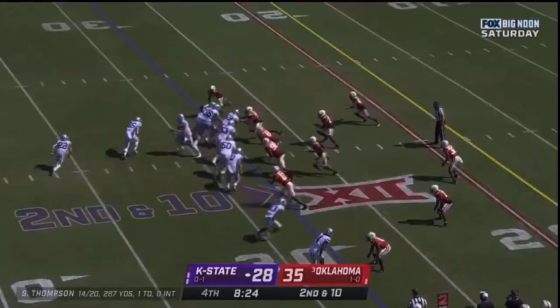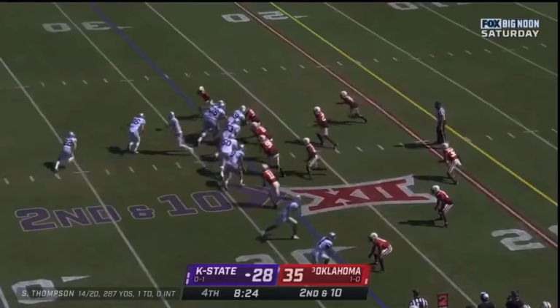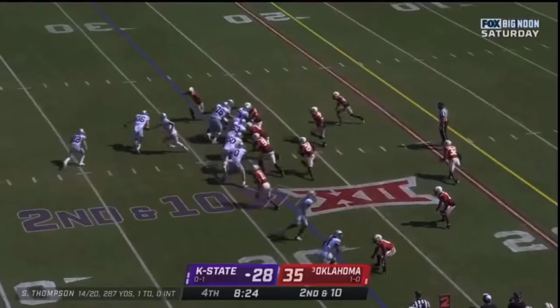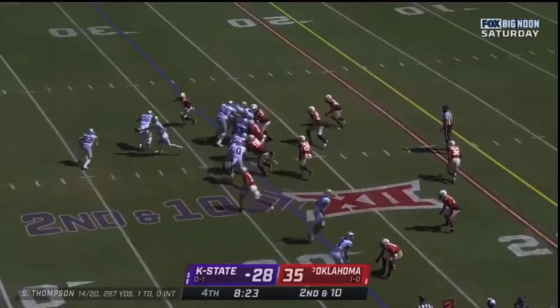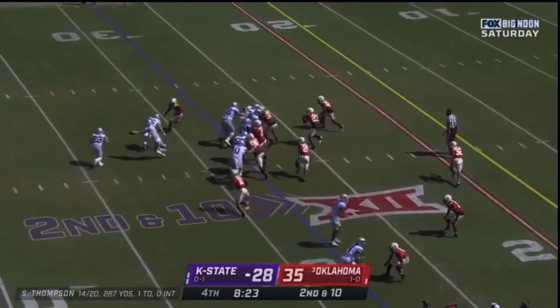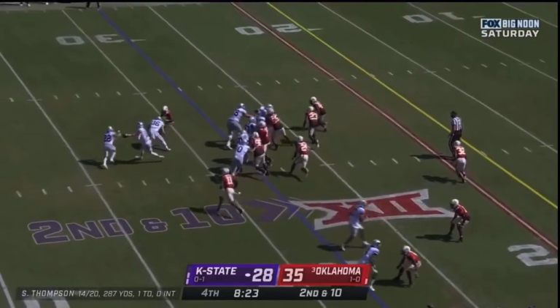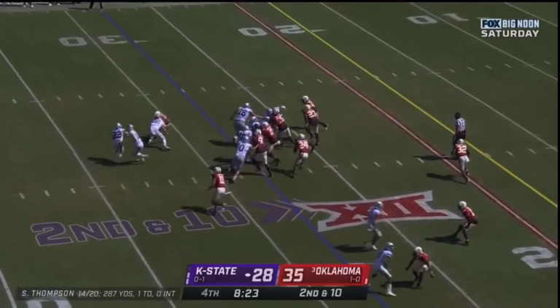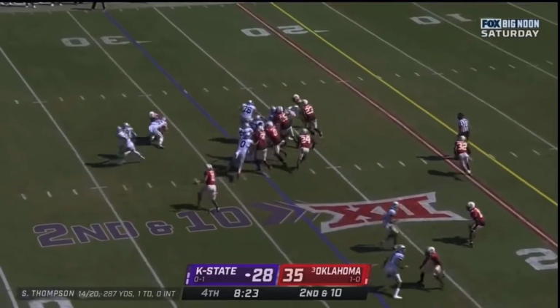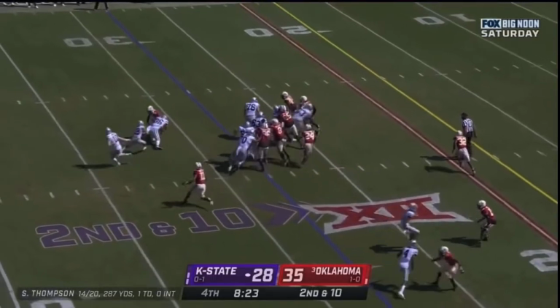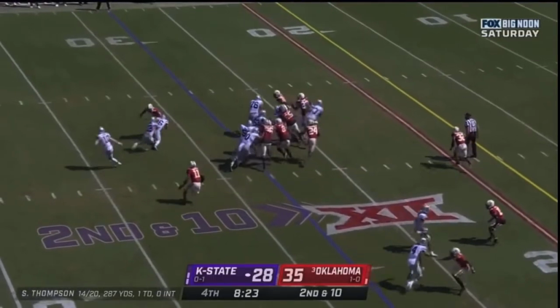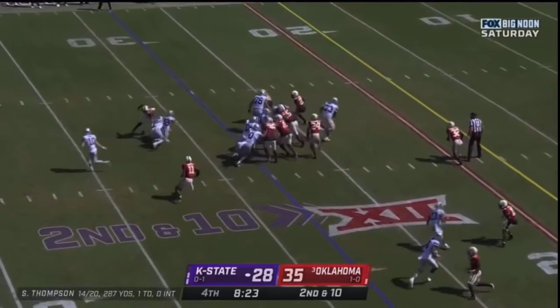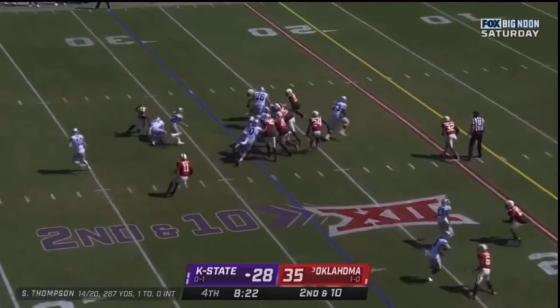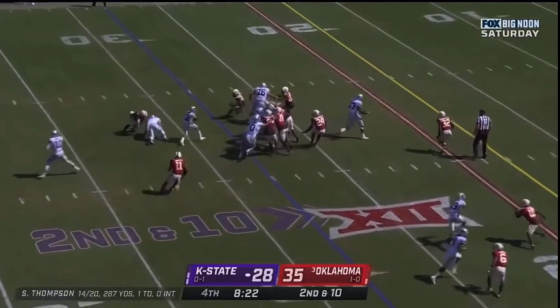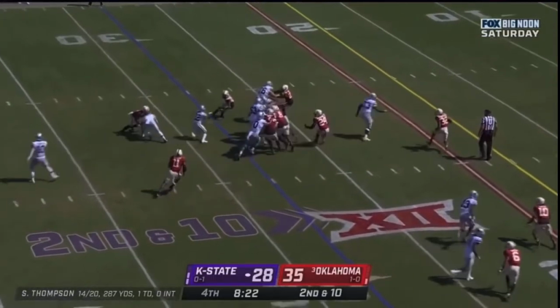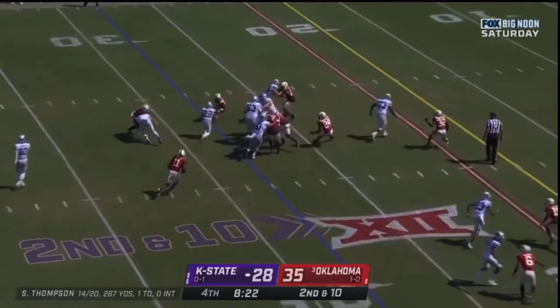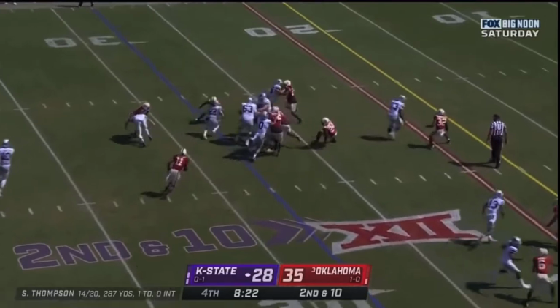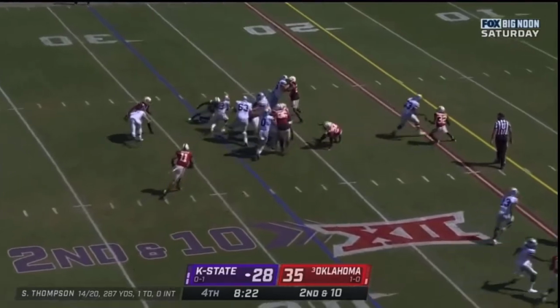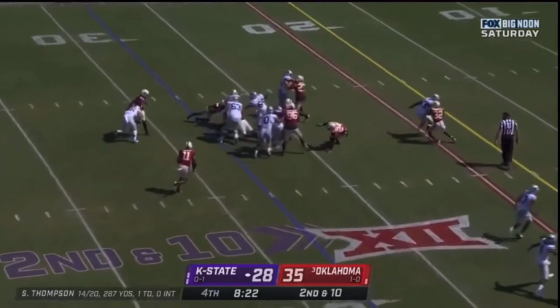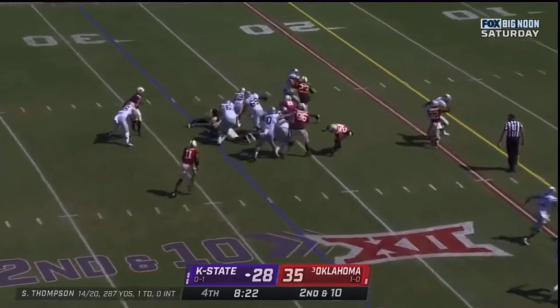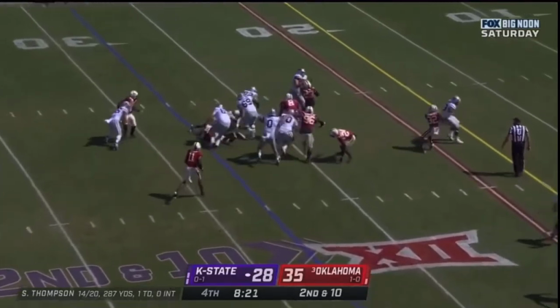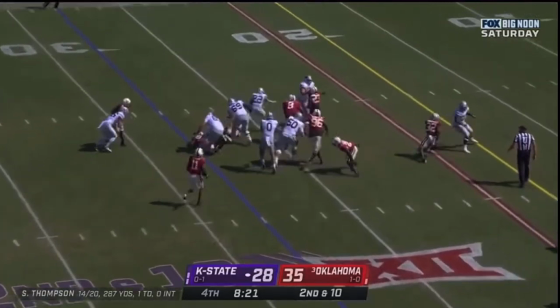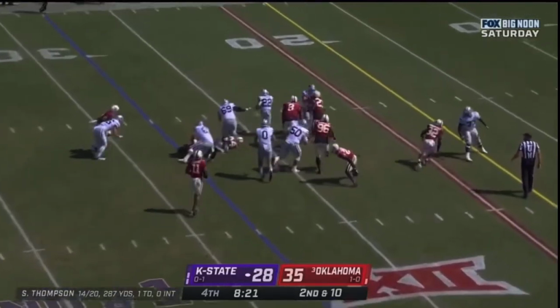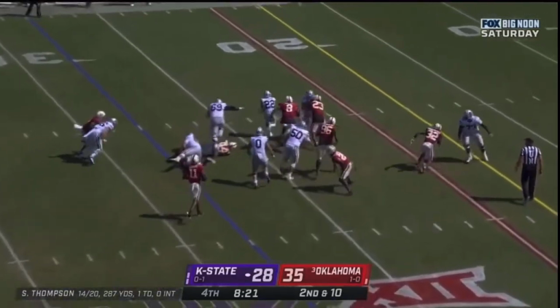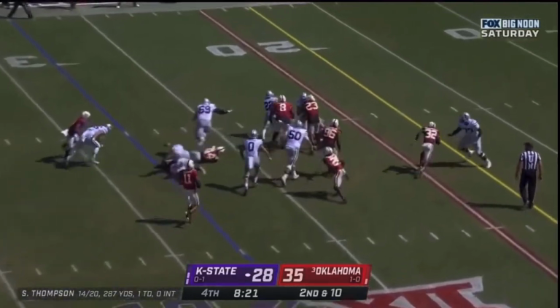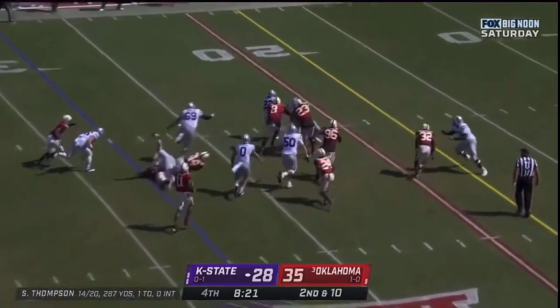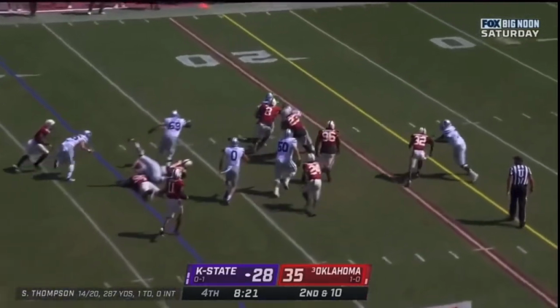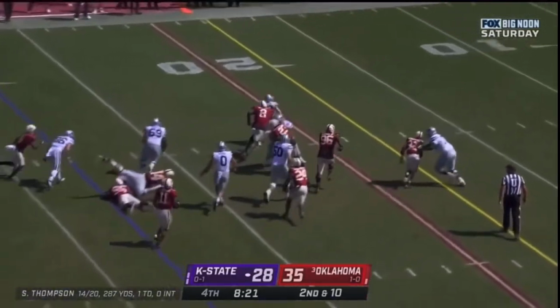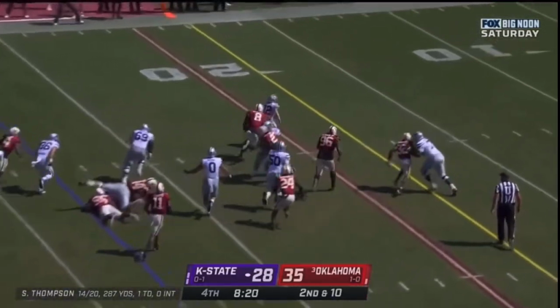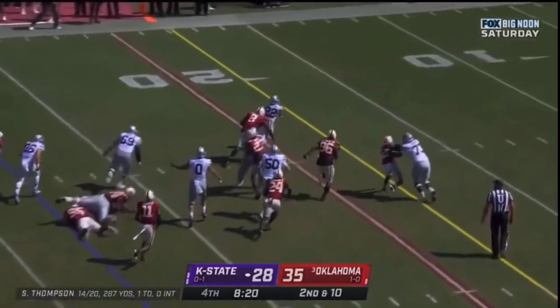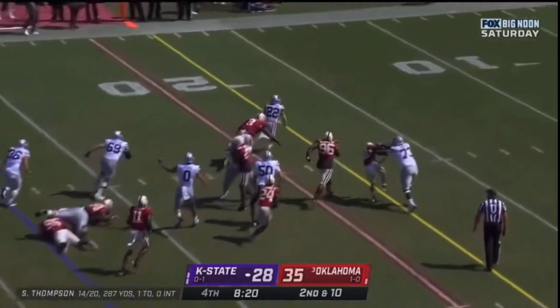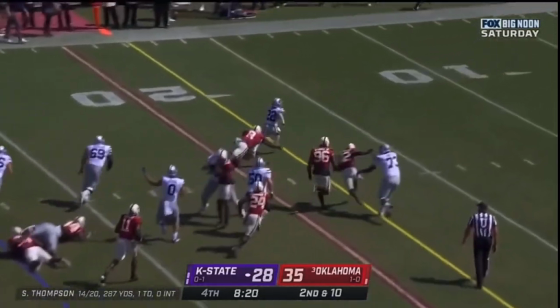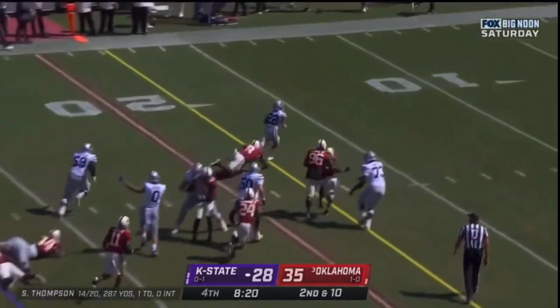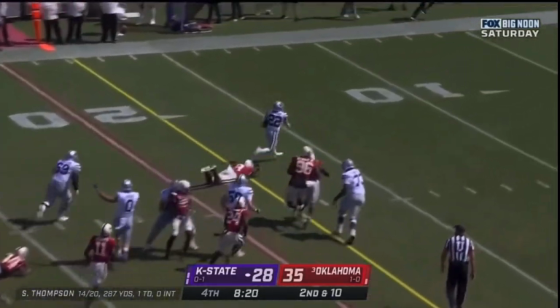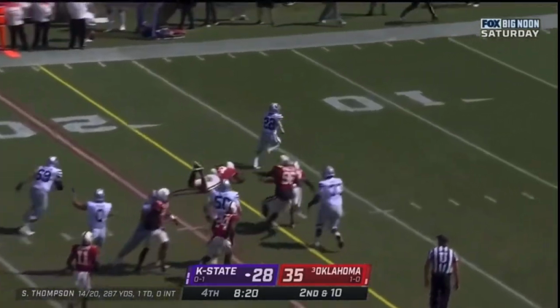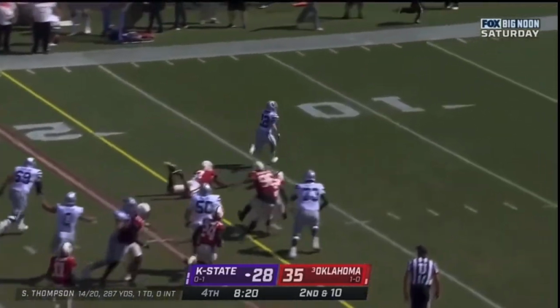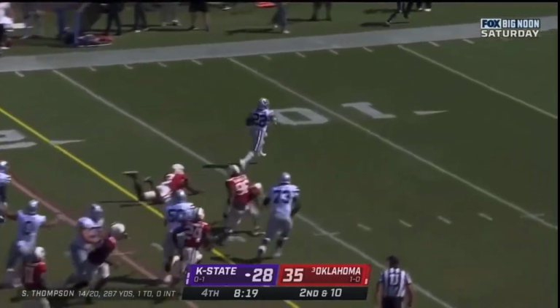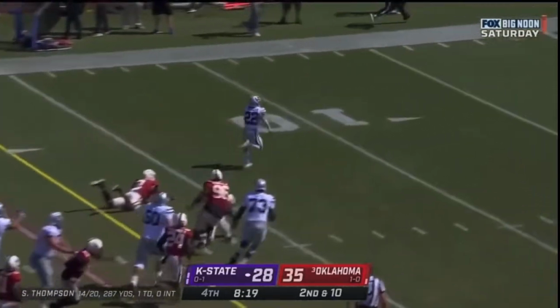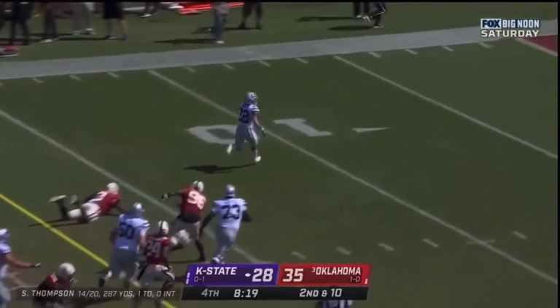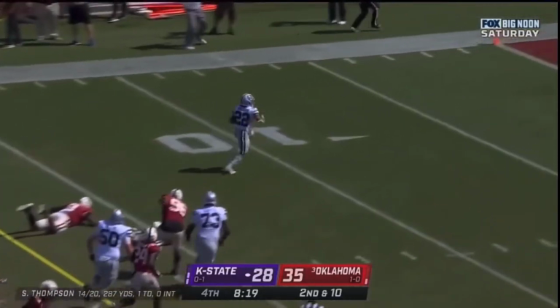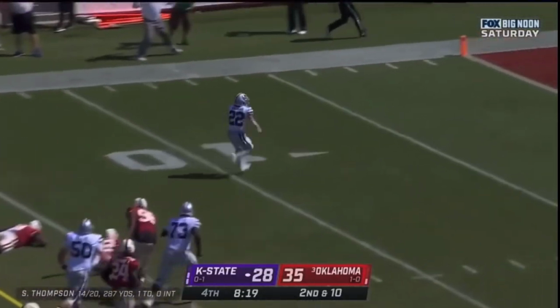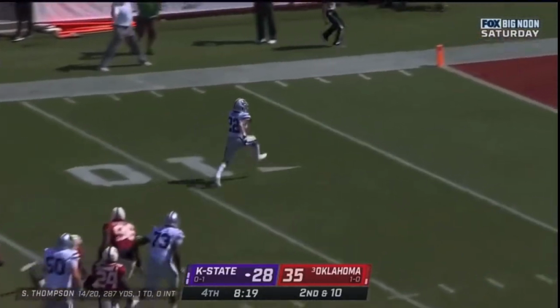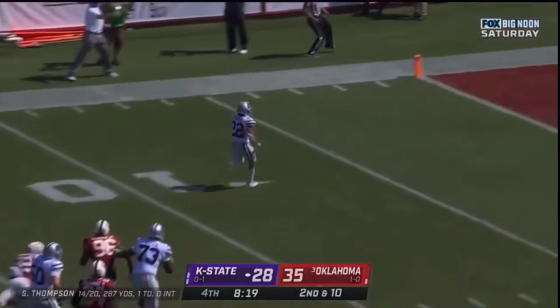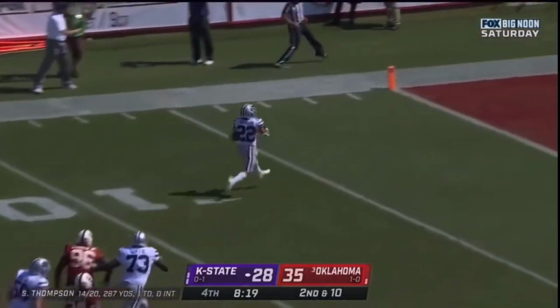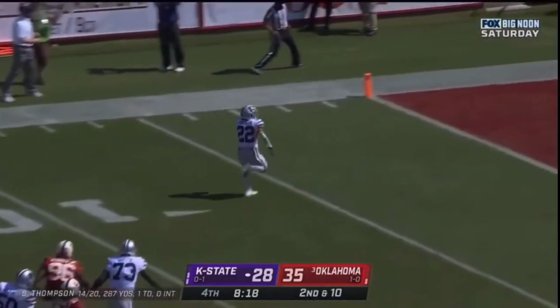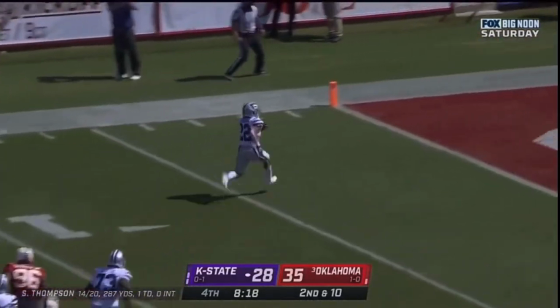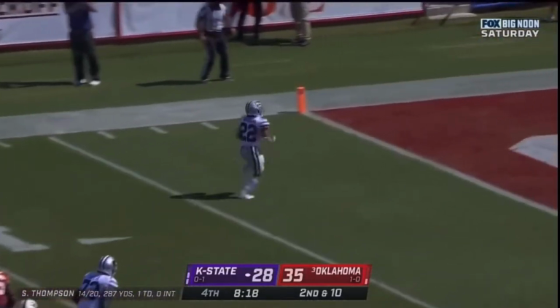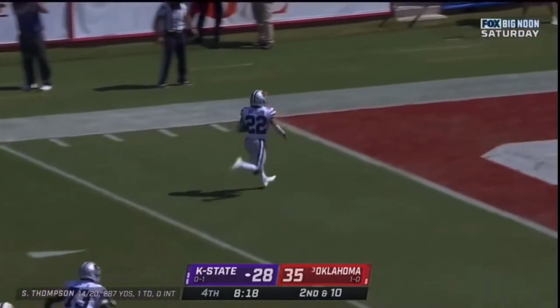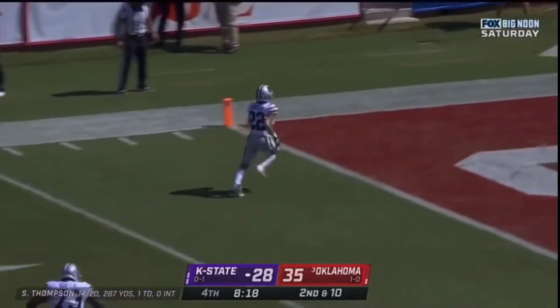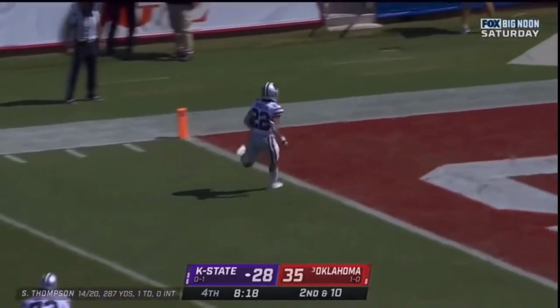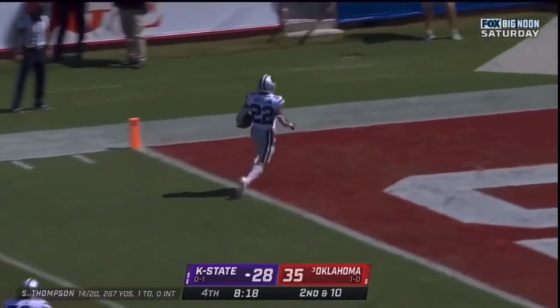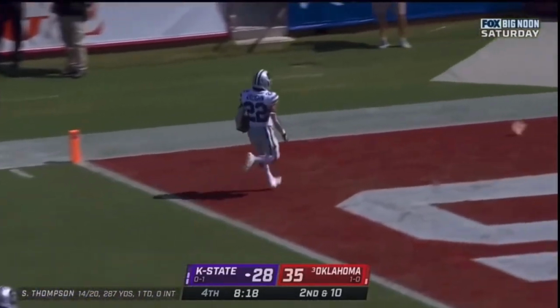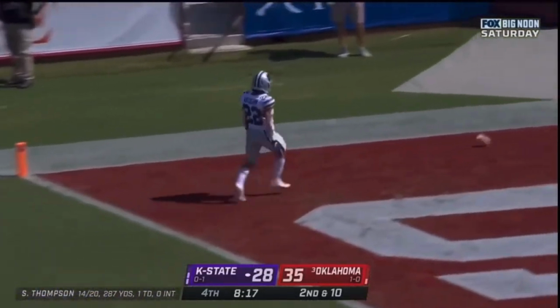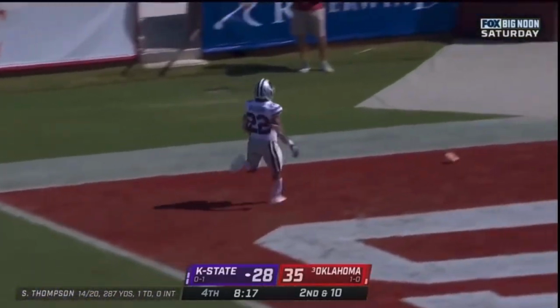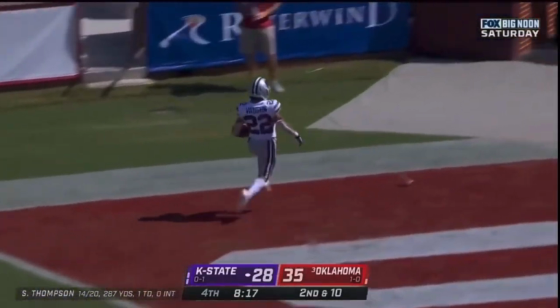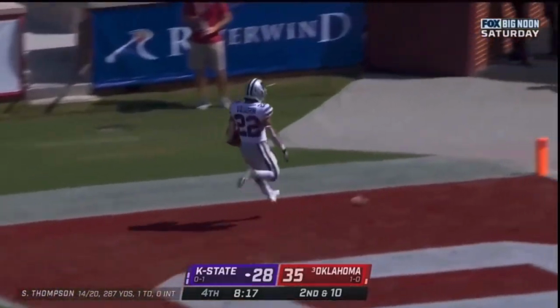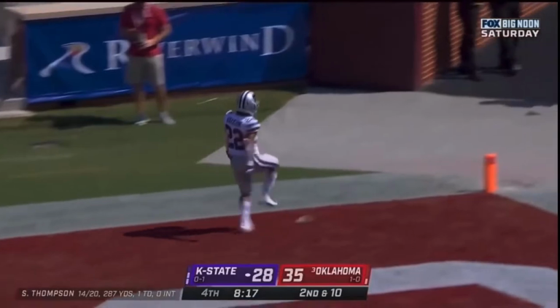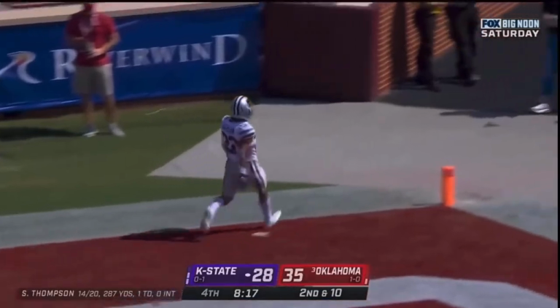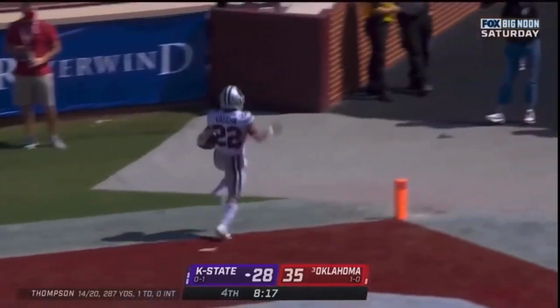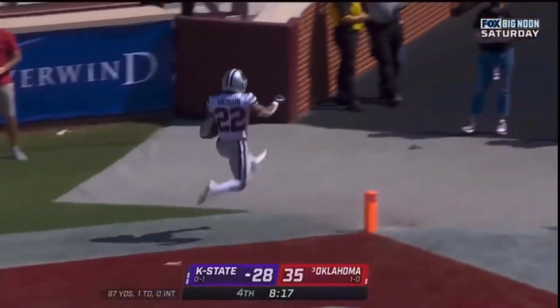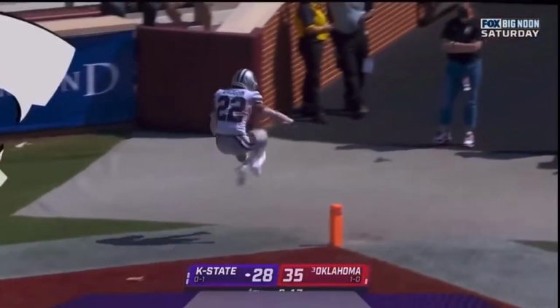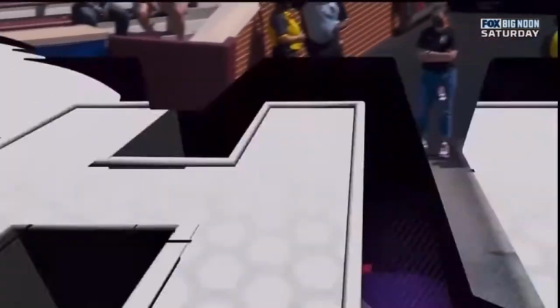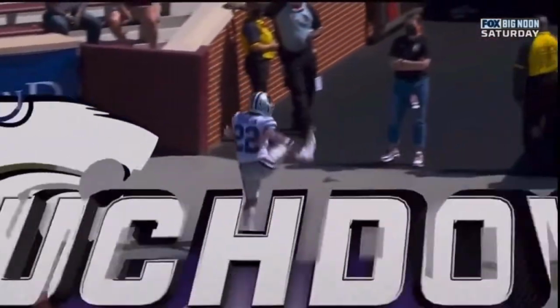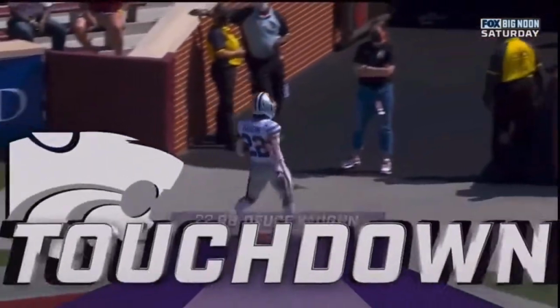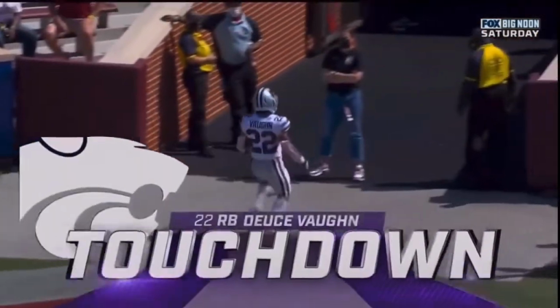Trying to get creative on second down. Vaughn and Deuce — over those, touchdown, K-State.